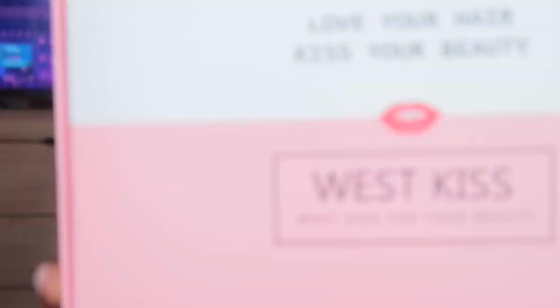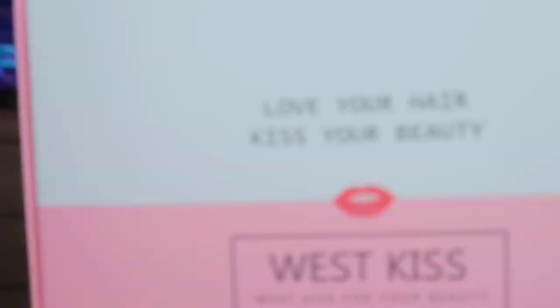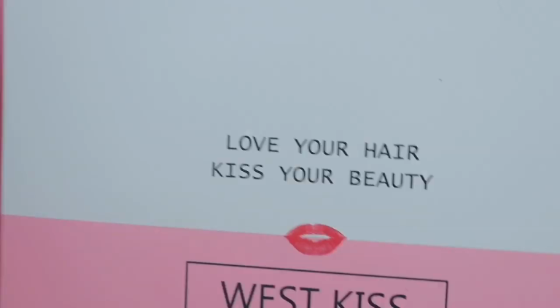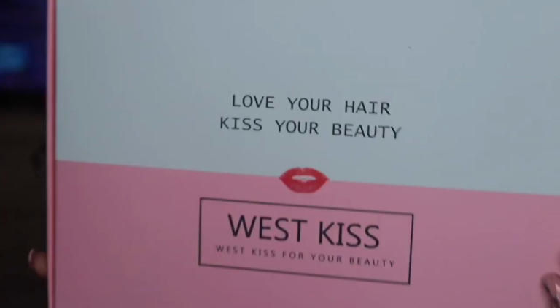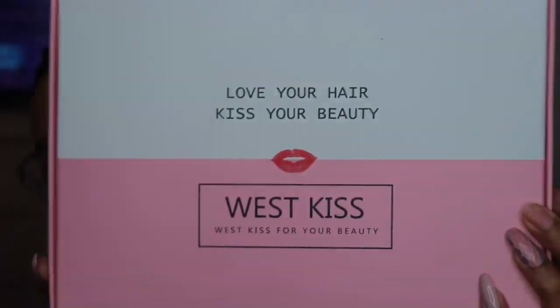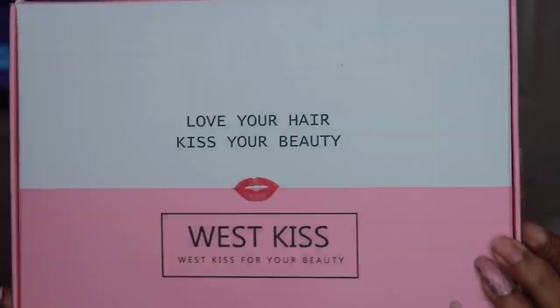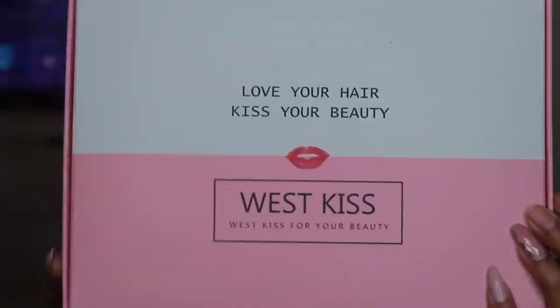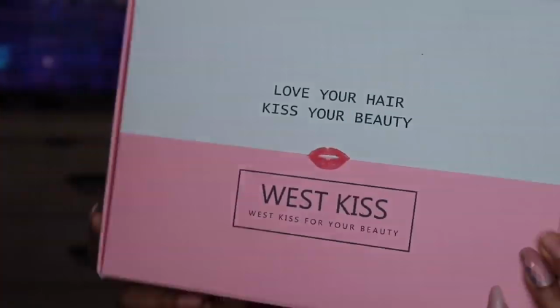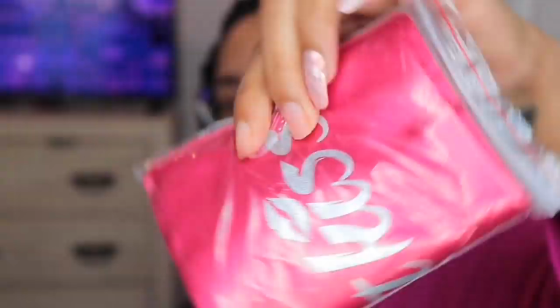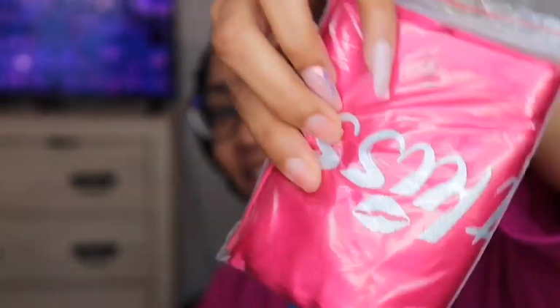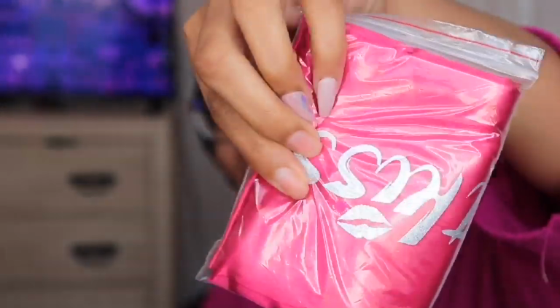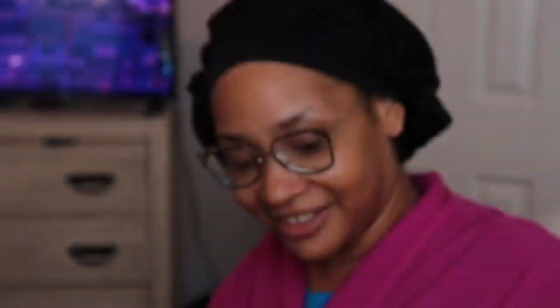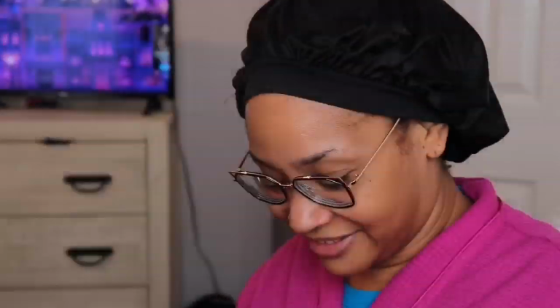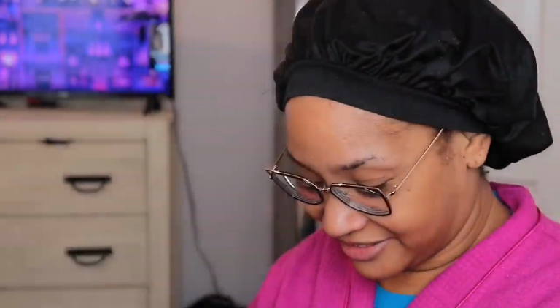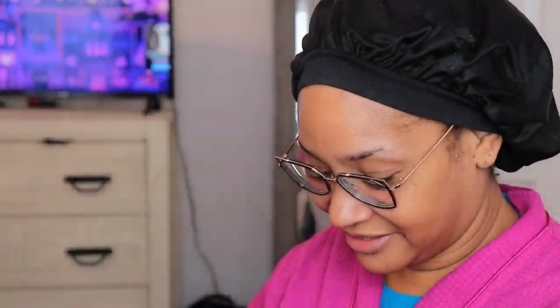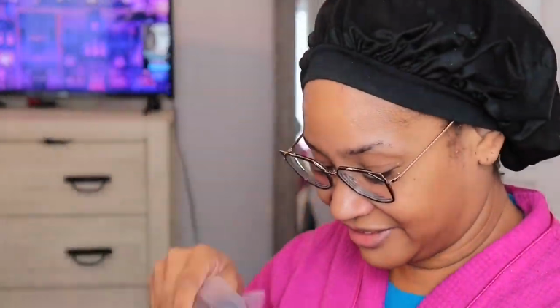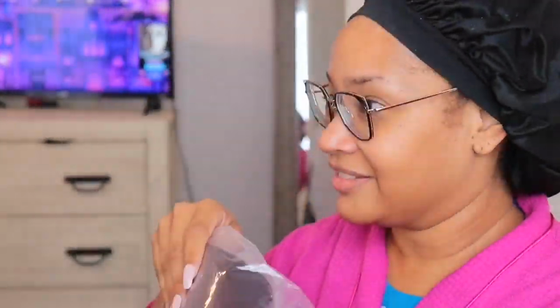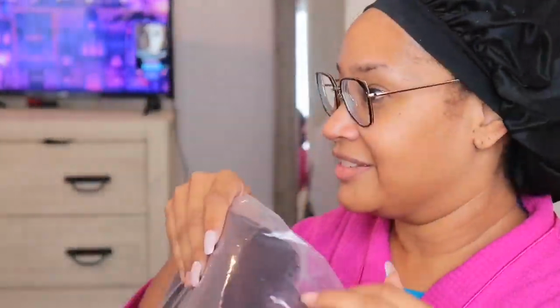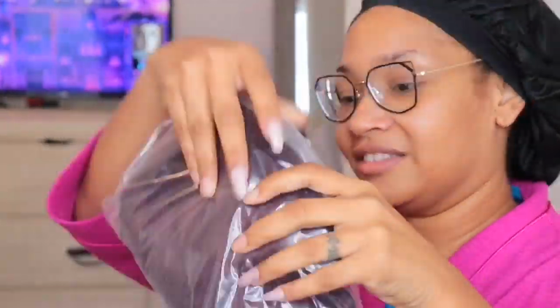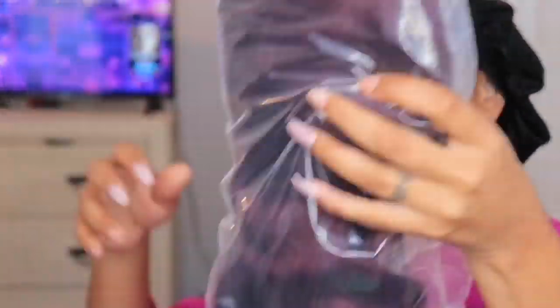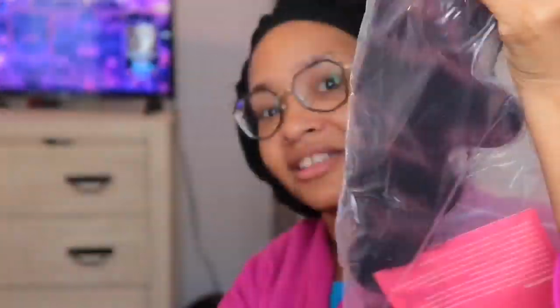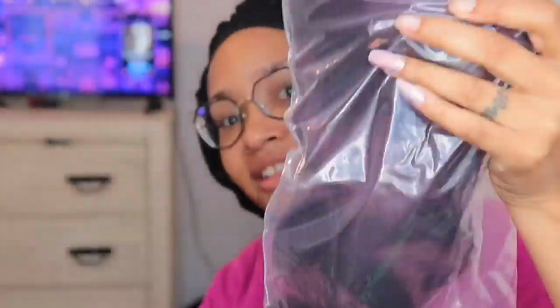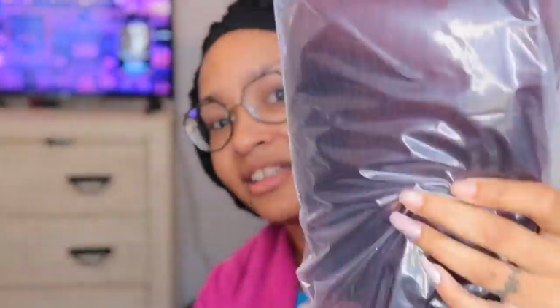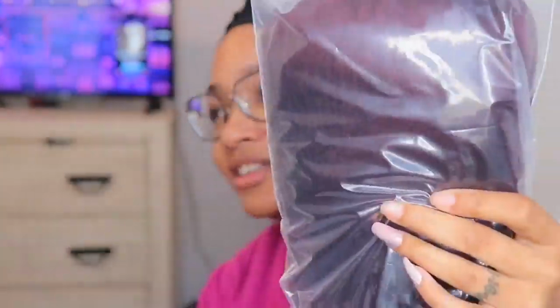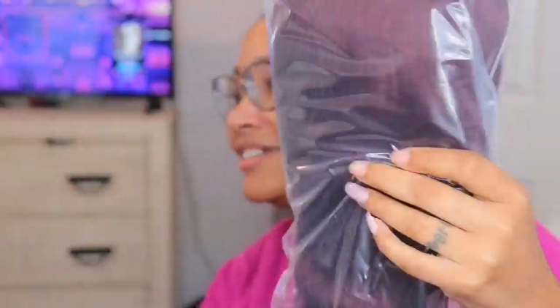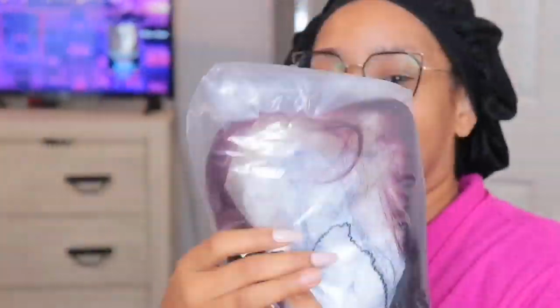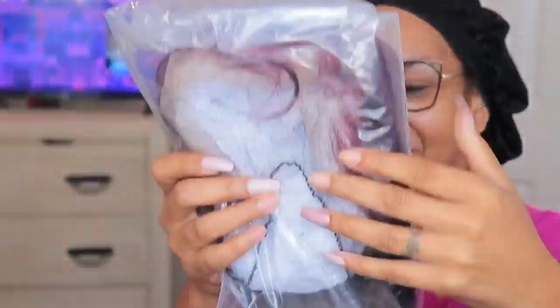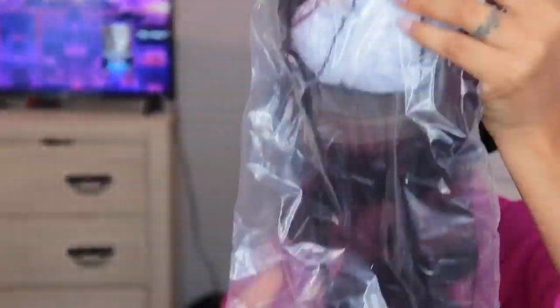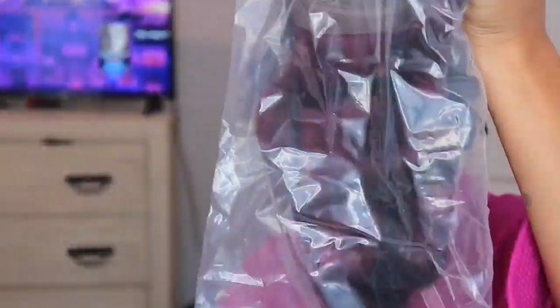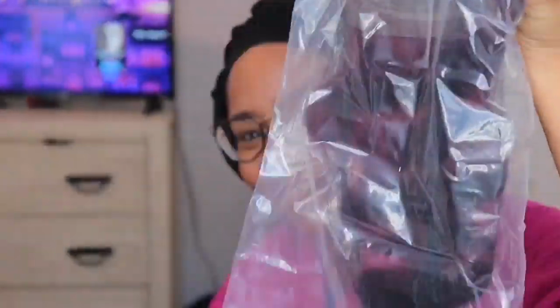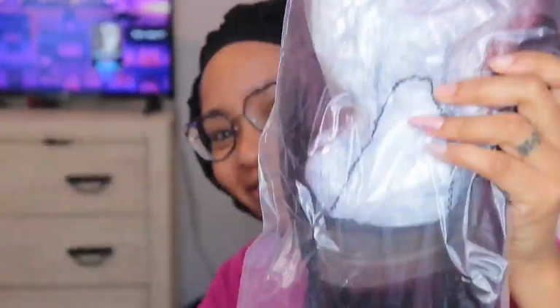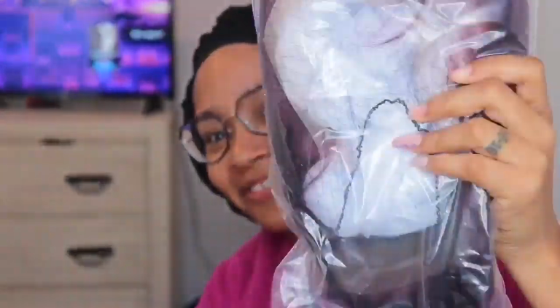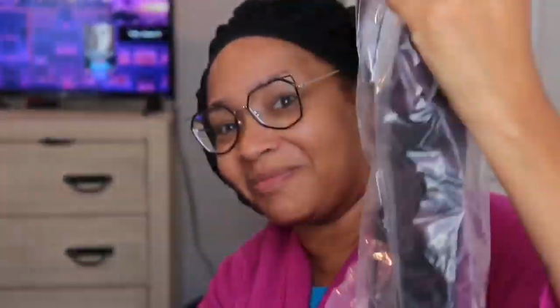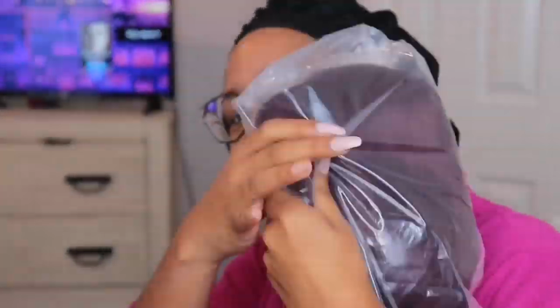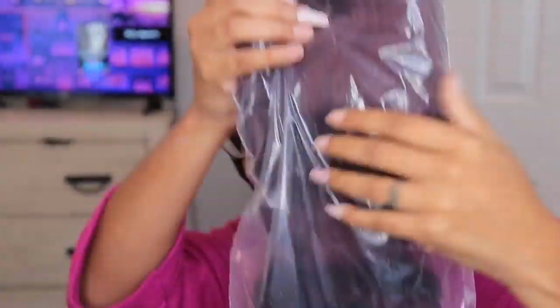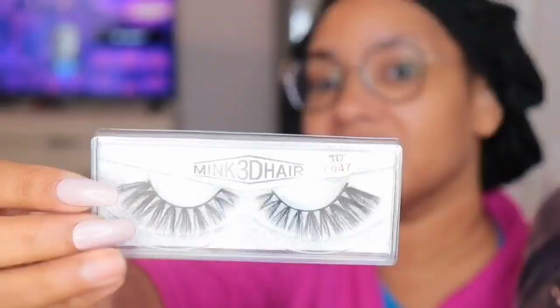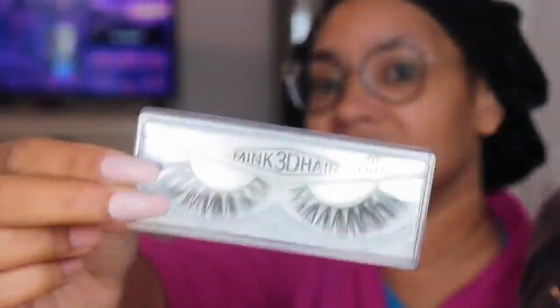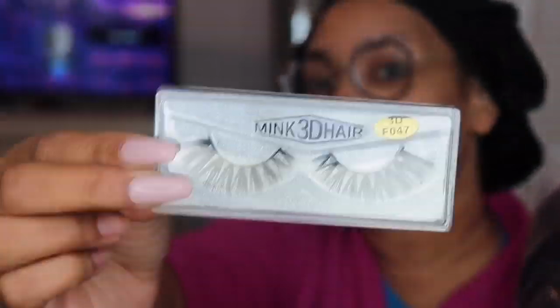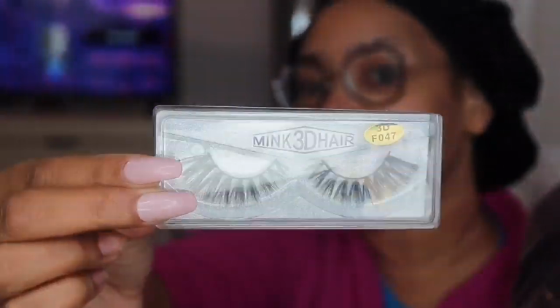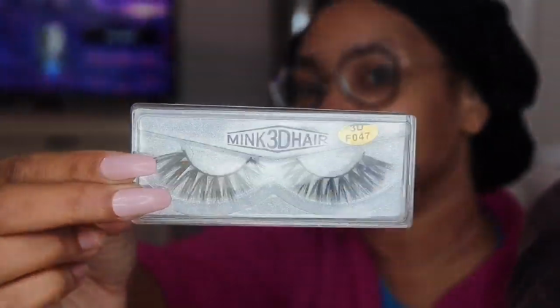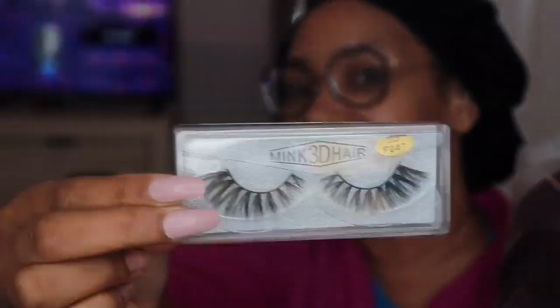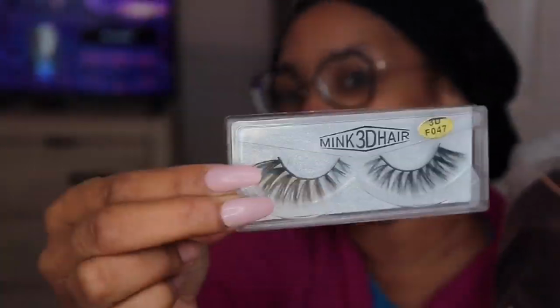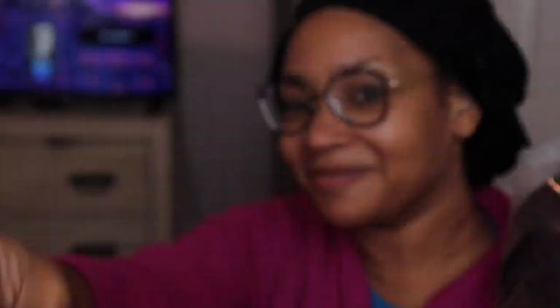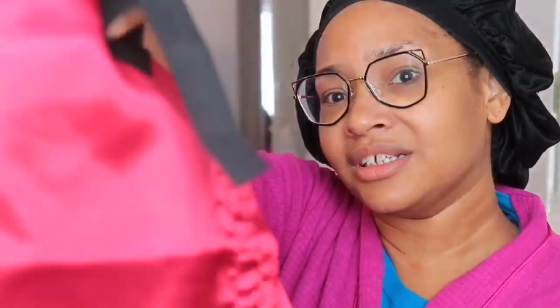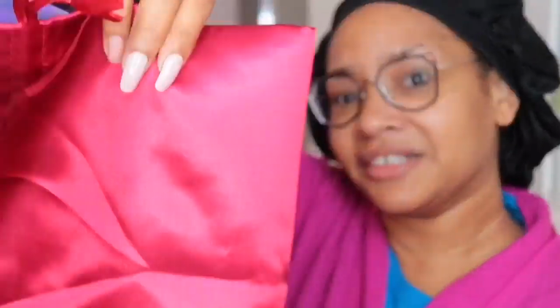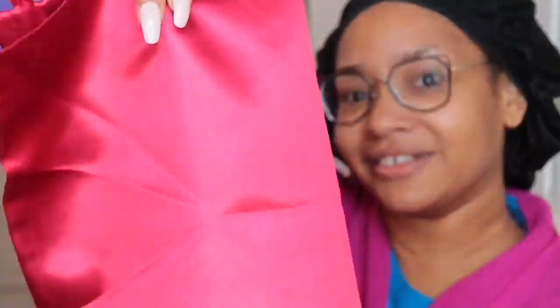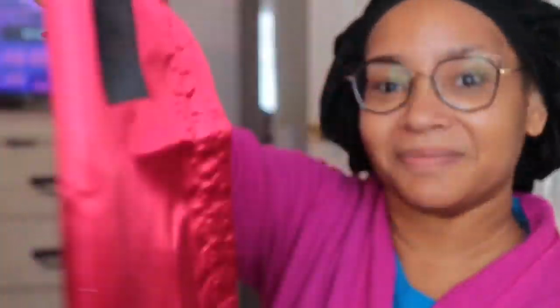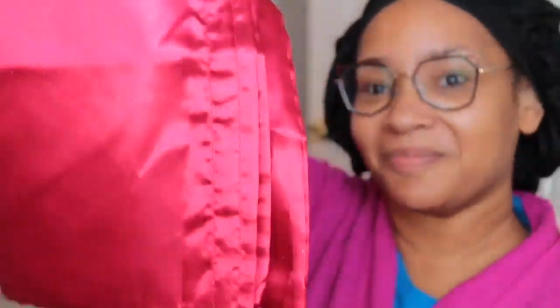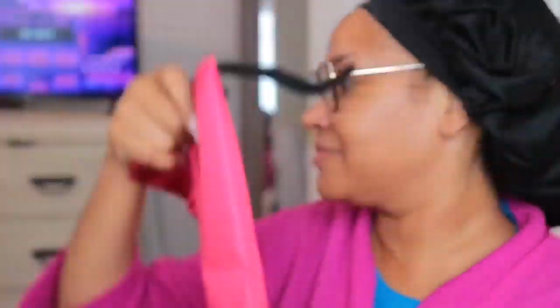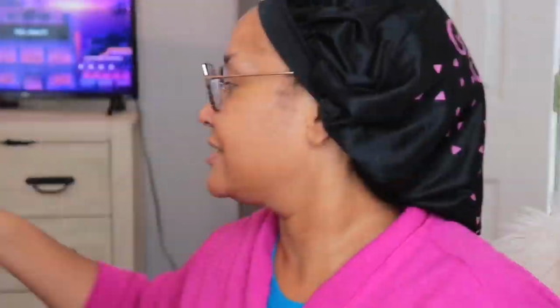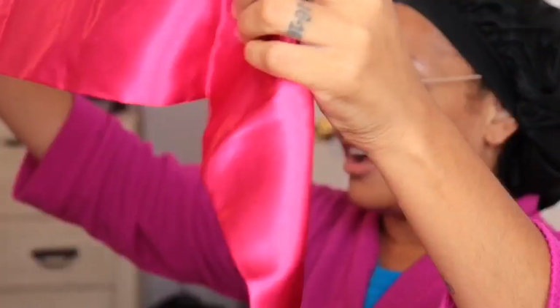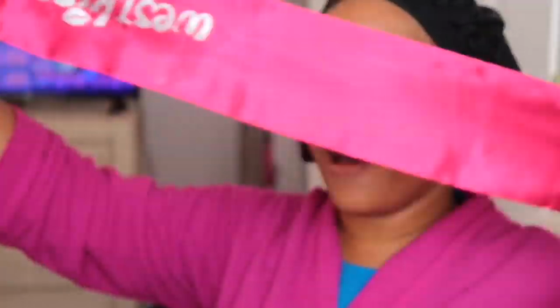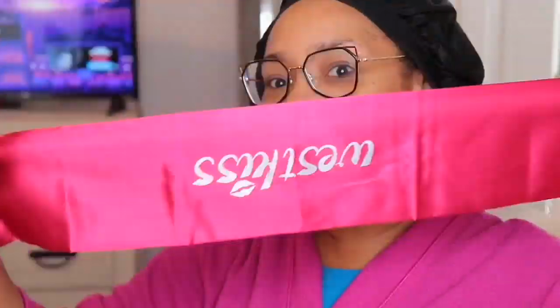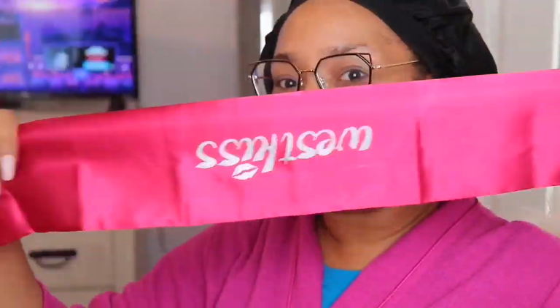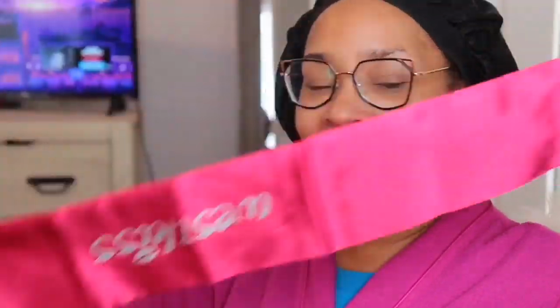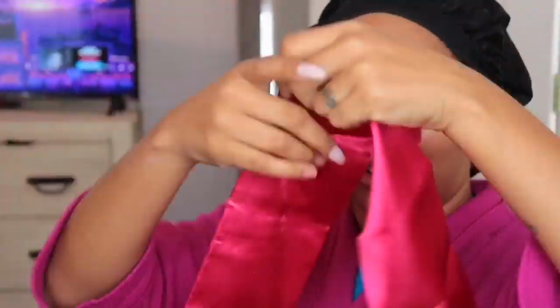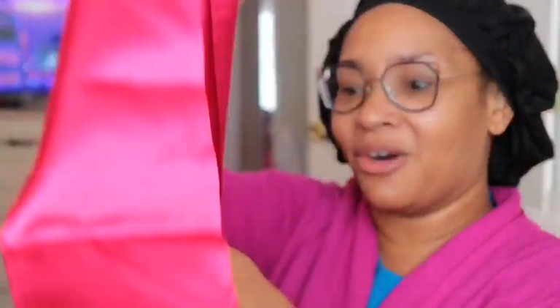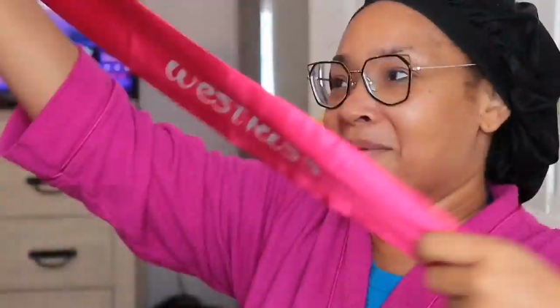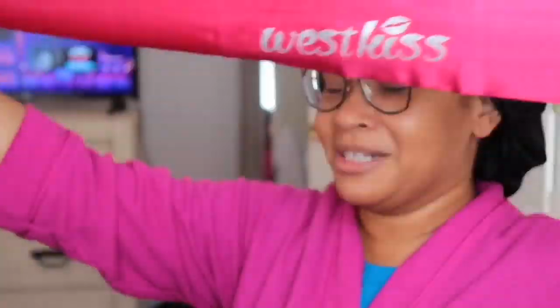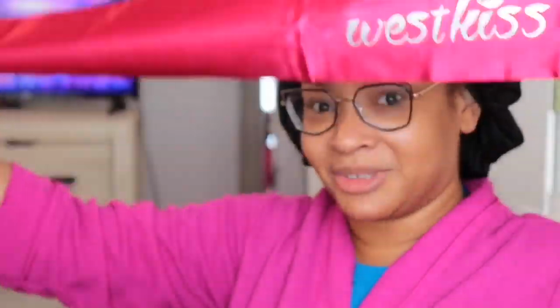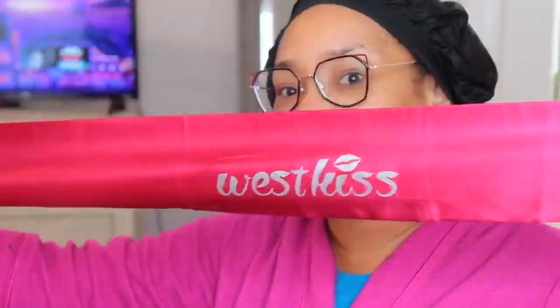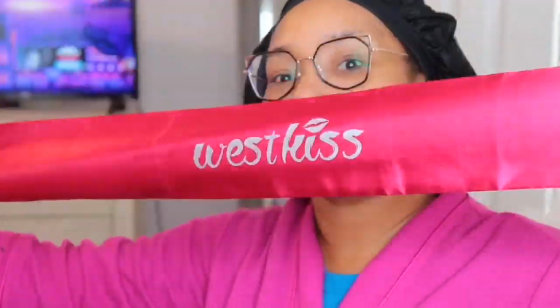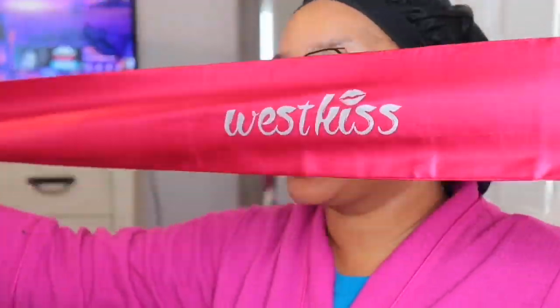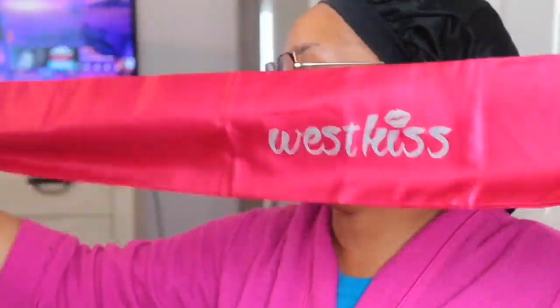Hey little bugs, it's your girl Disastrous Beauty coming back with a voiceover. This unit was sent to me by West Kiss Hair — shout out to West Kiss for sending me this unit.